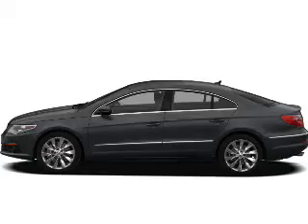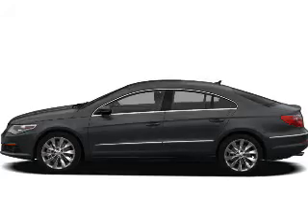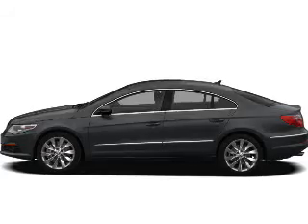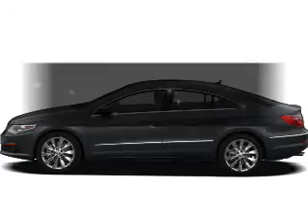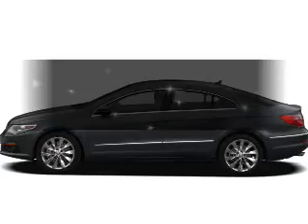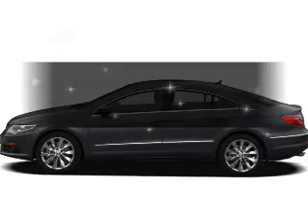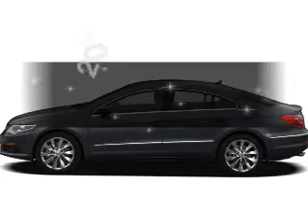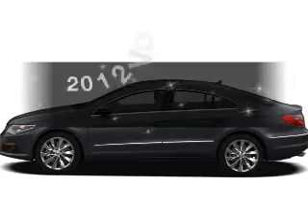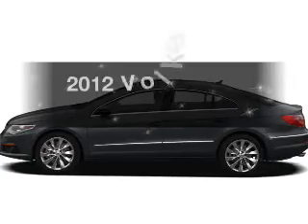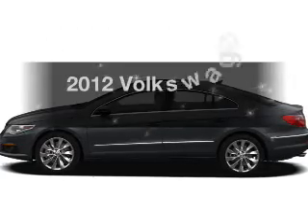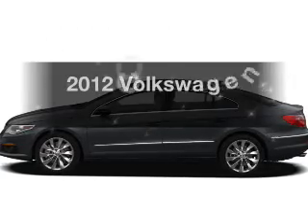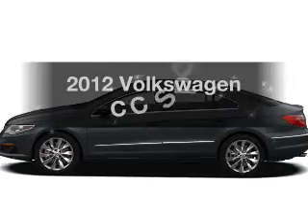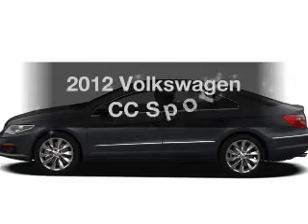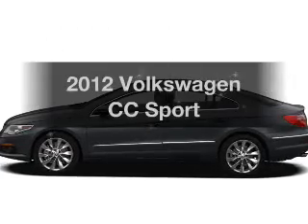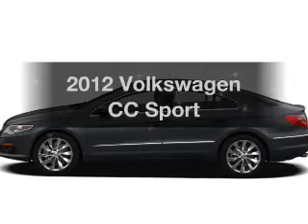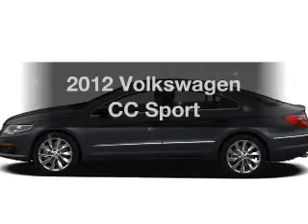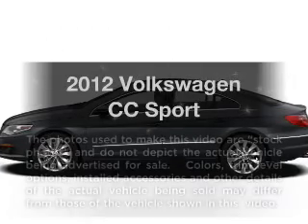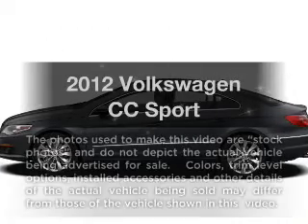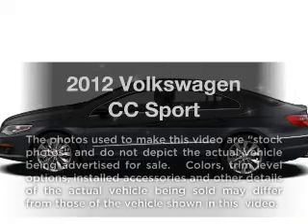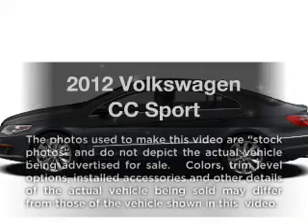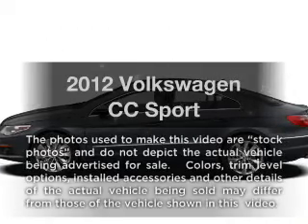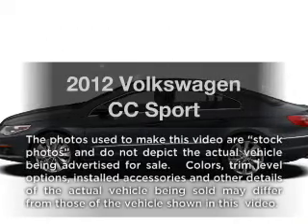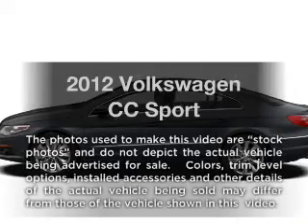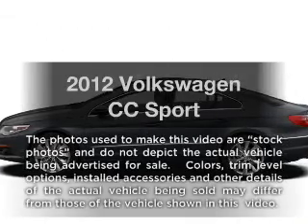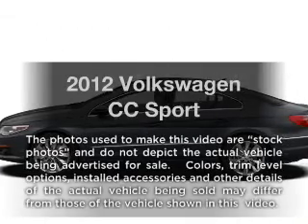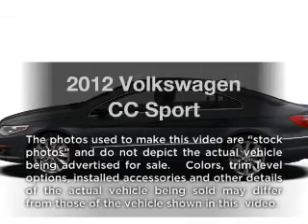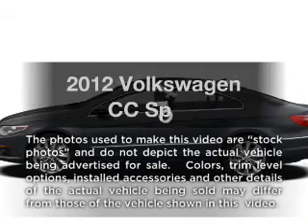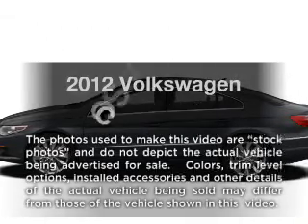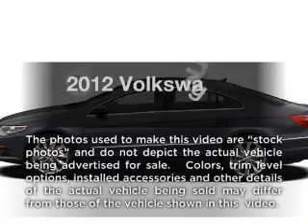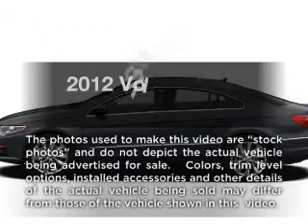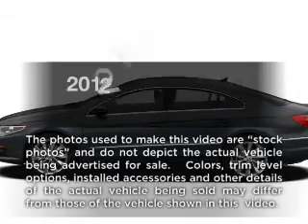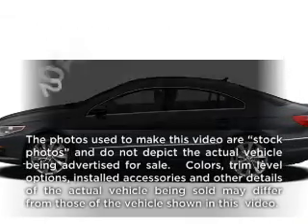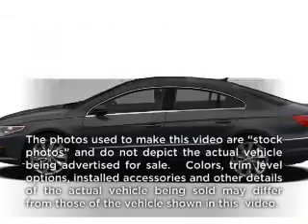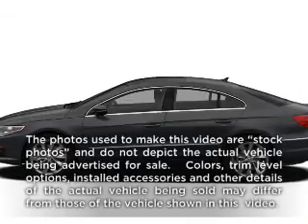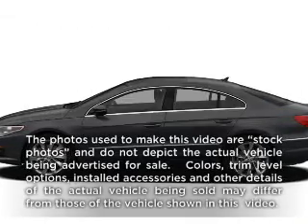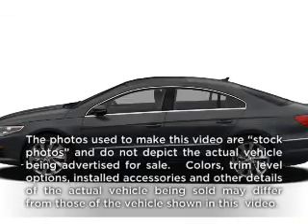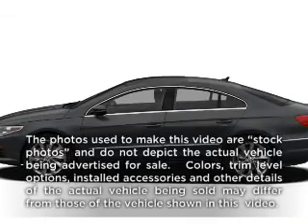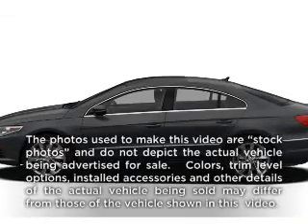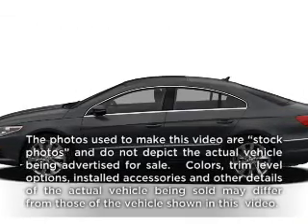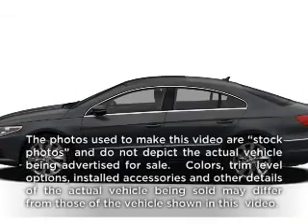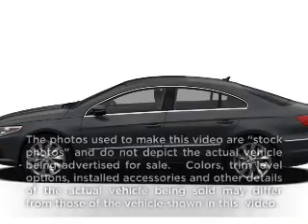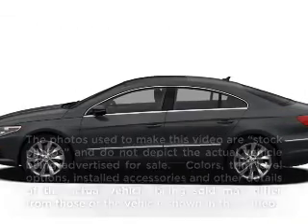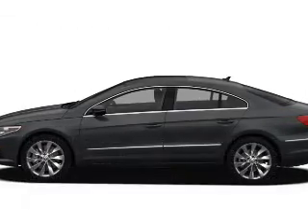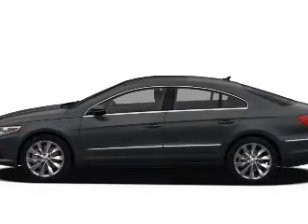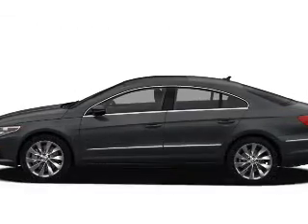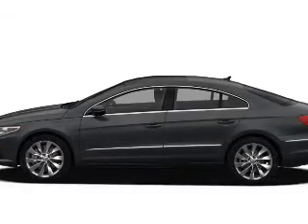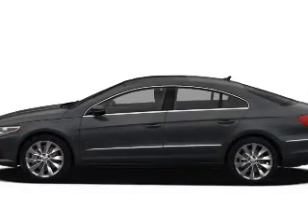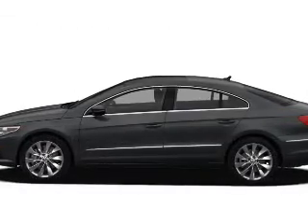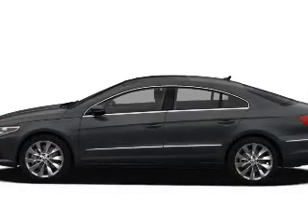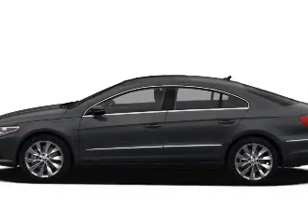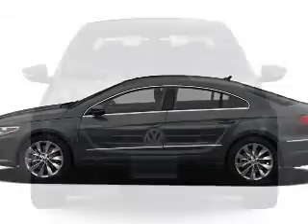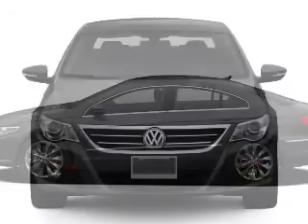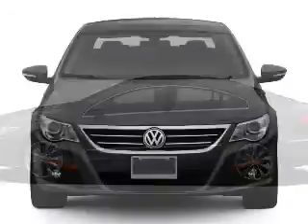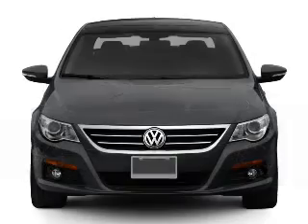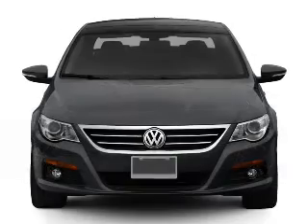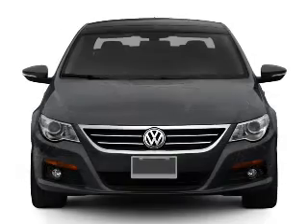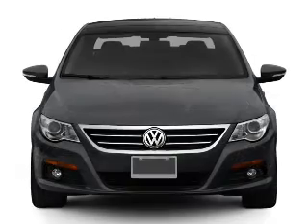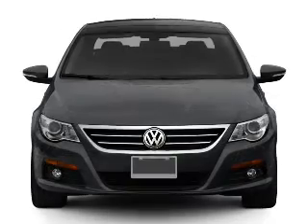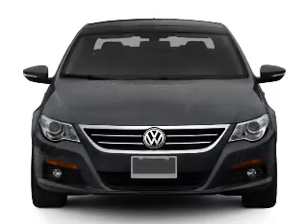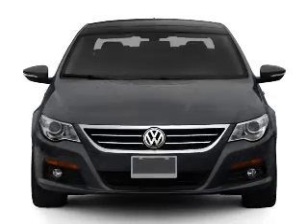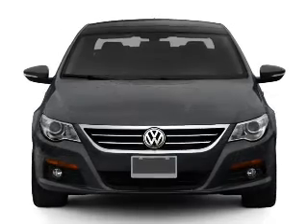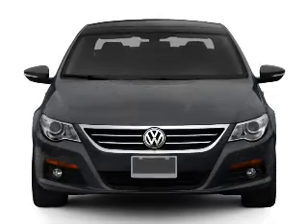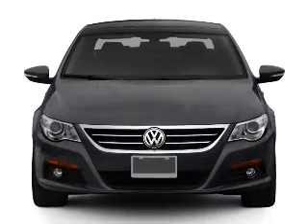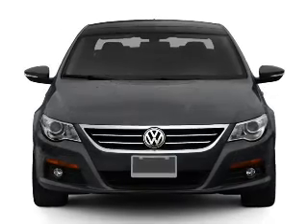Presenting the 2012 Volkswagen CC. If you're looking for an automobile with great attributes, look no further.